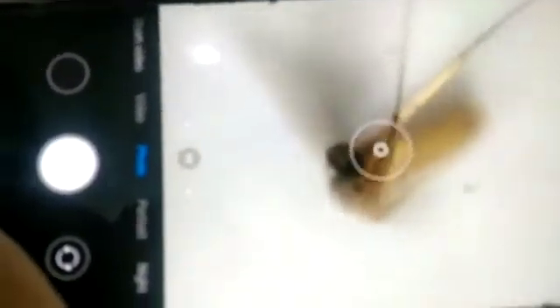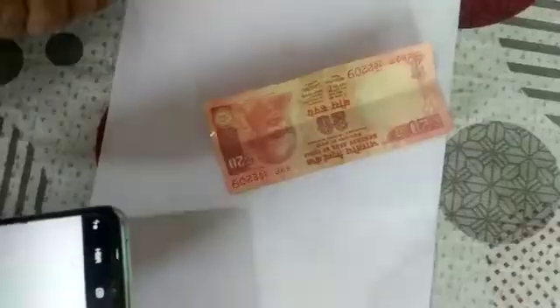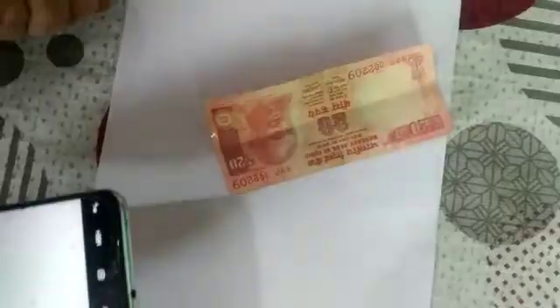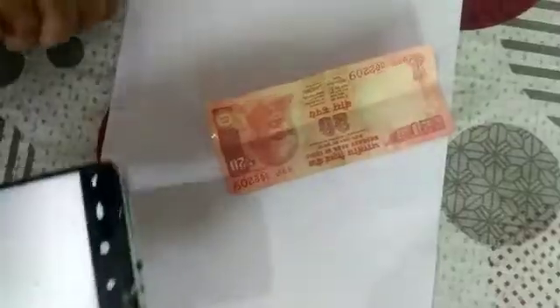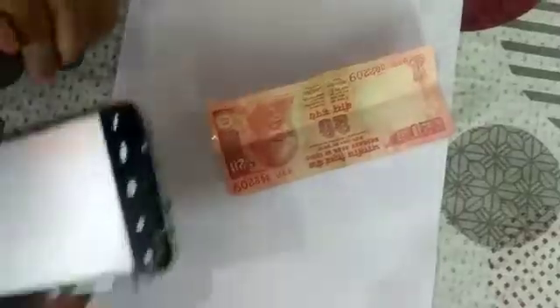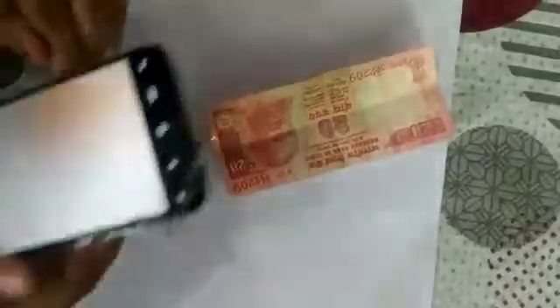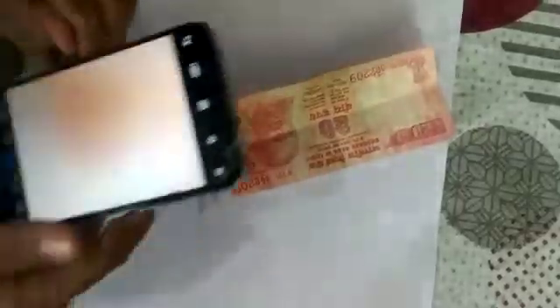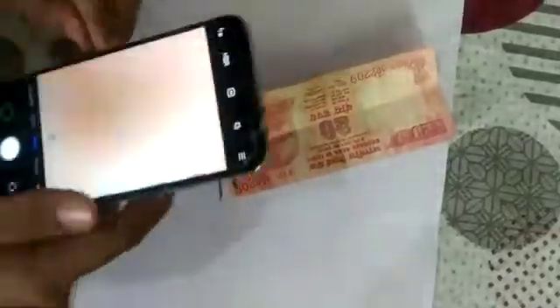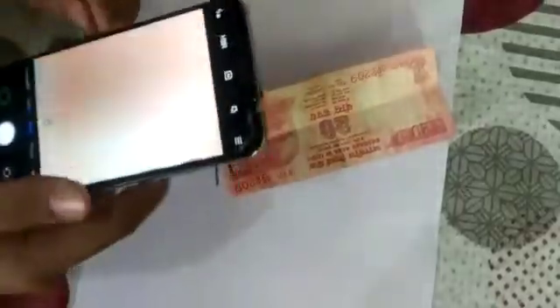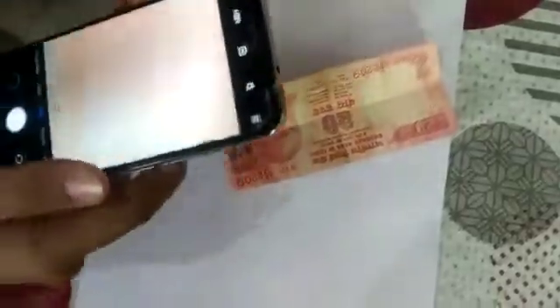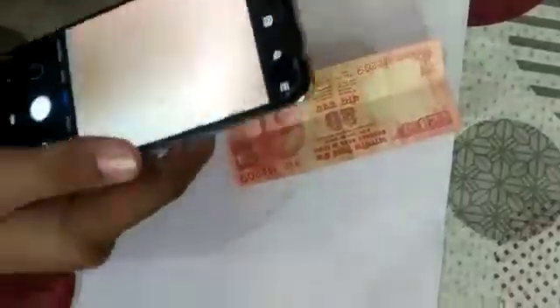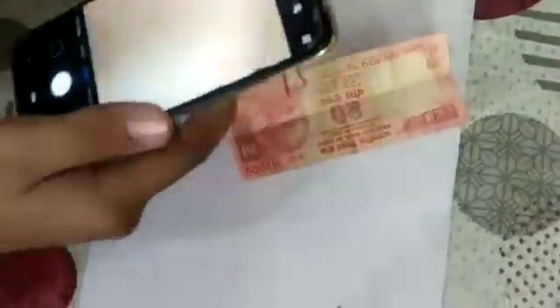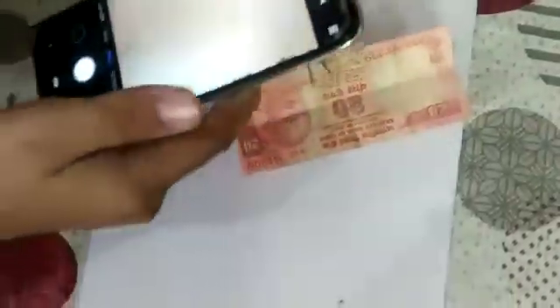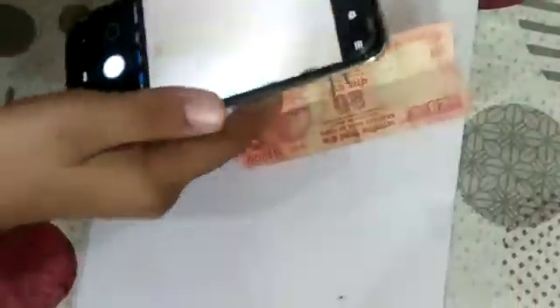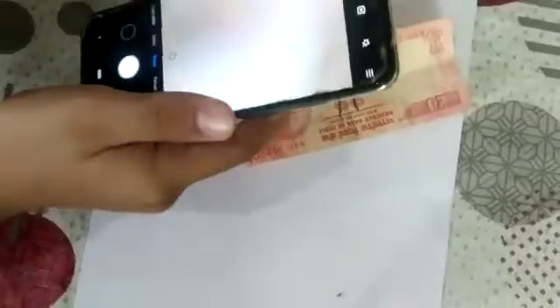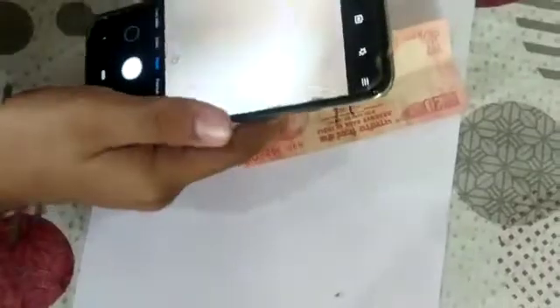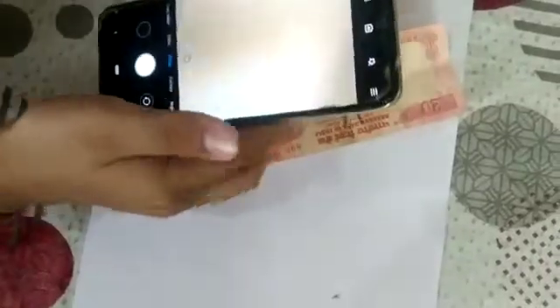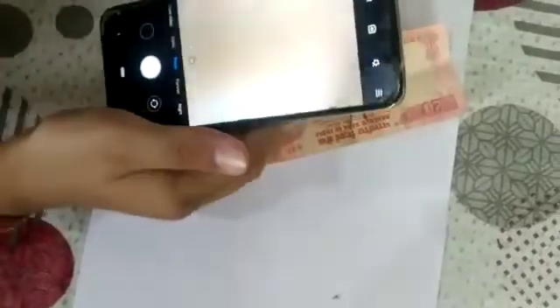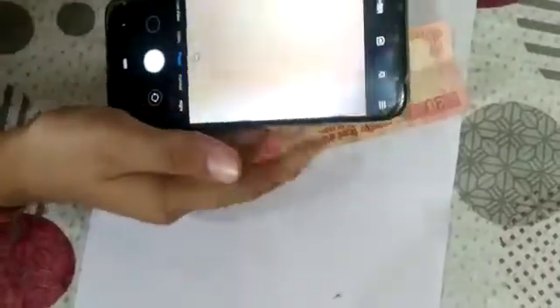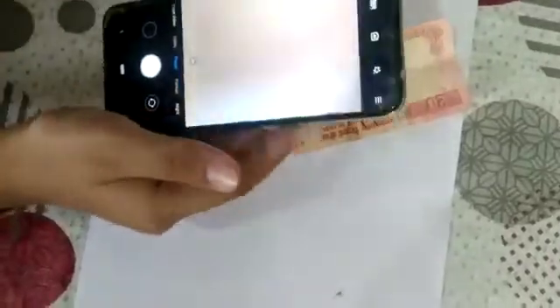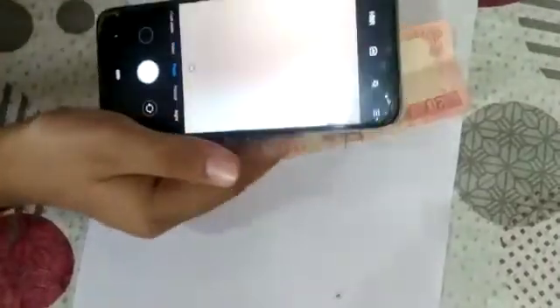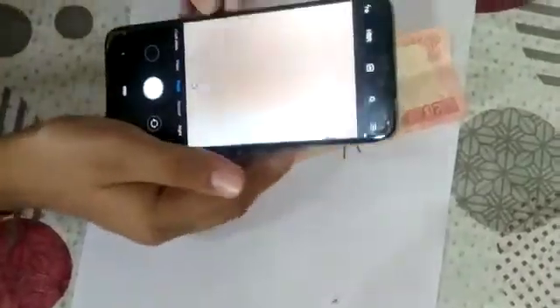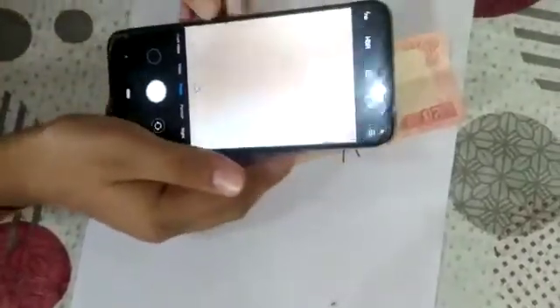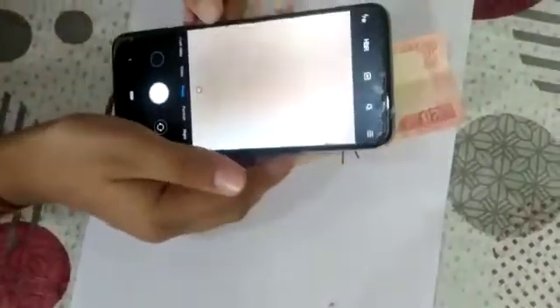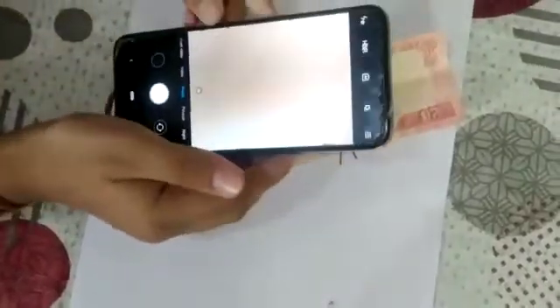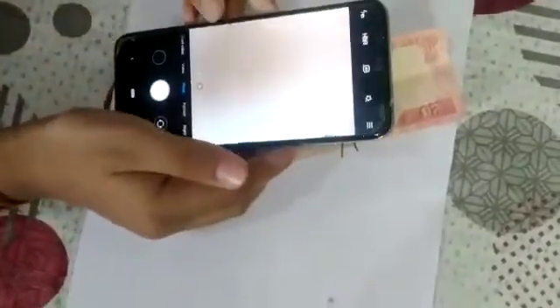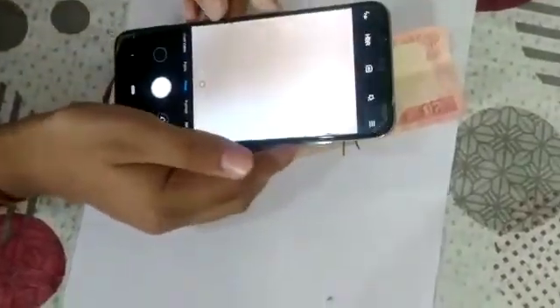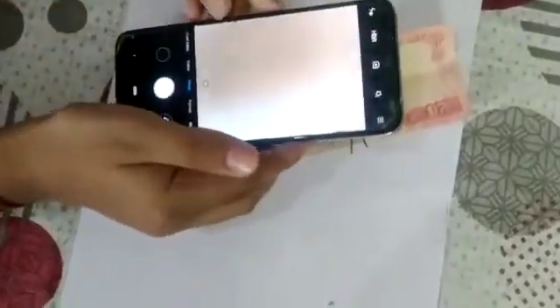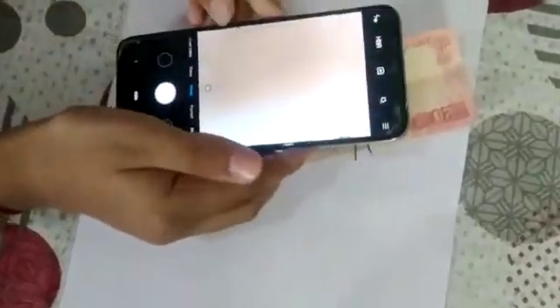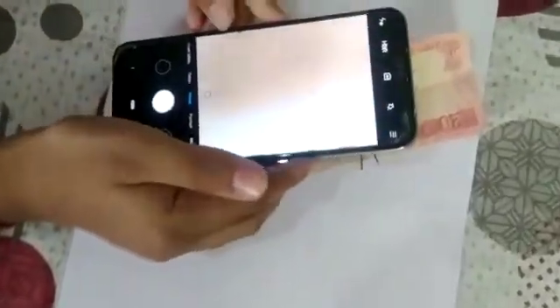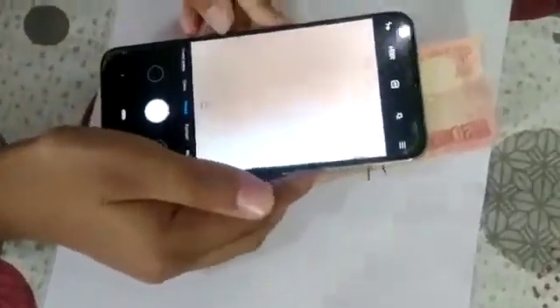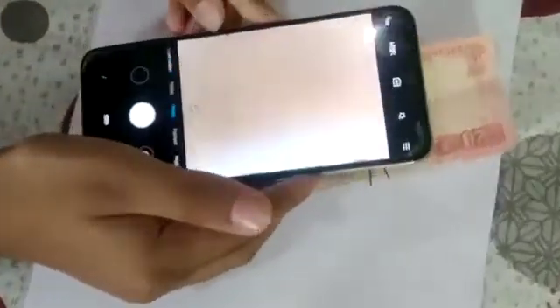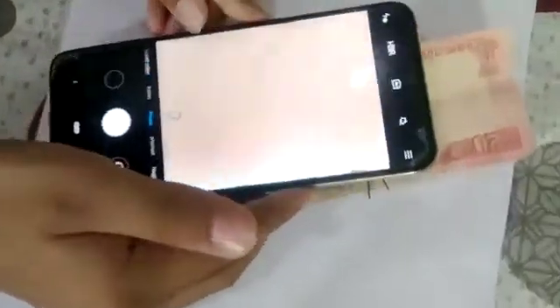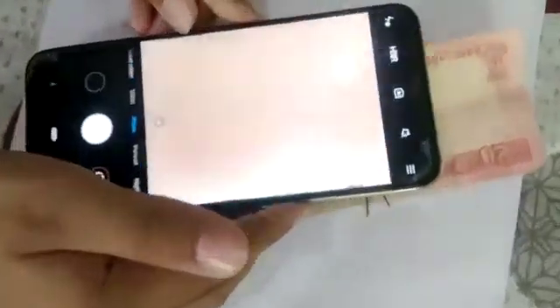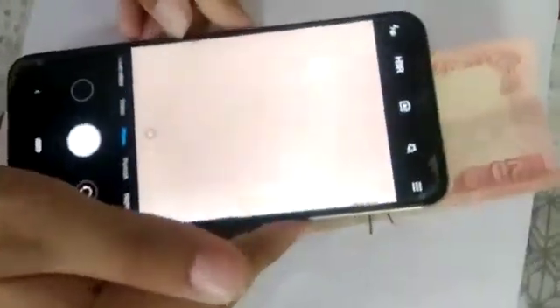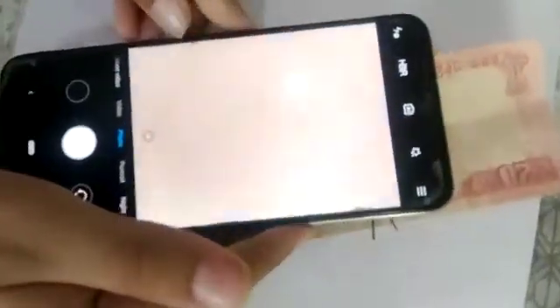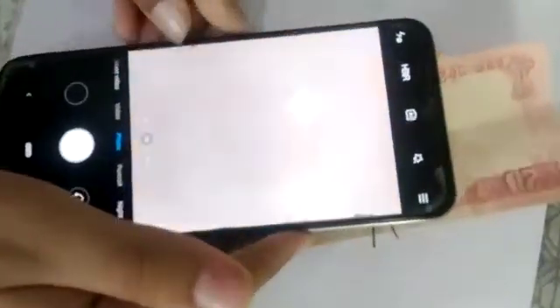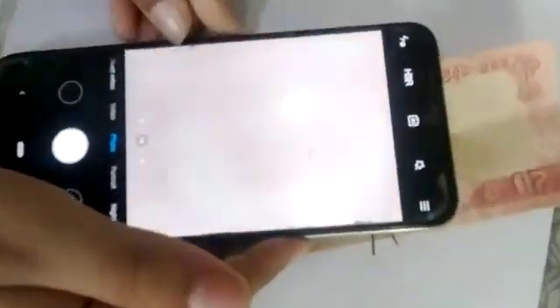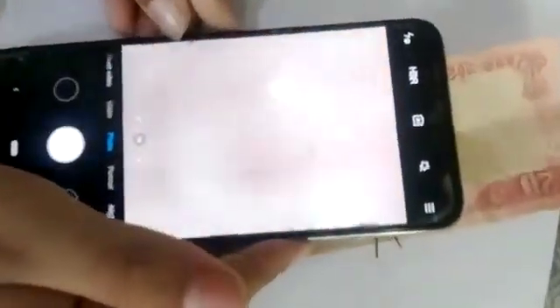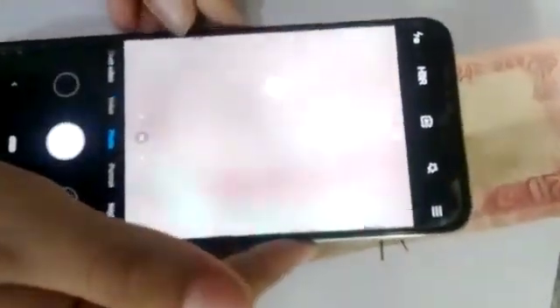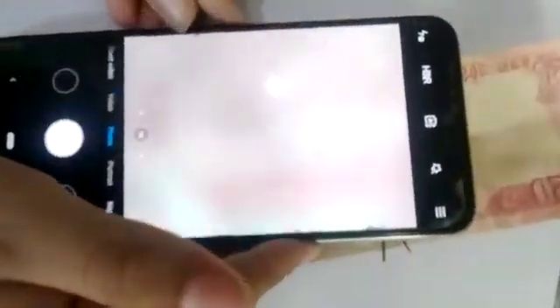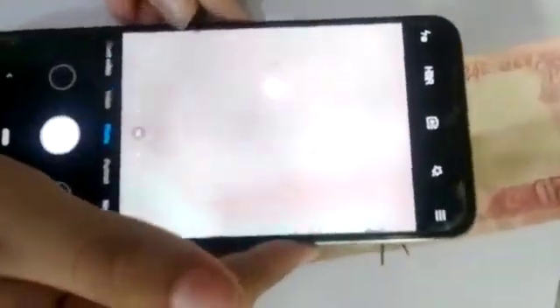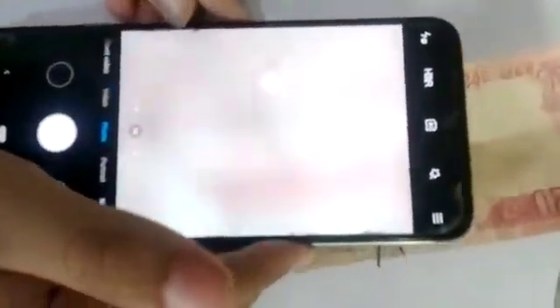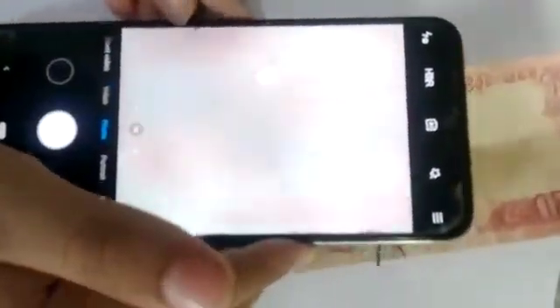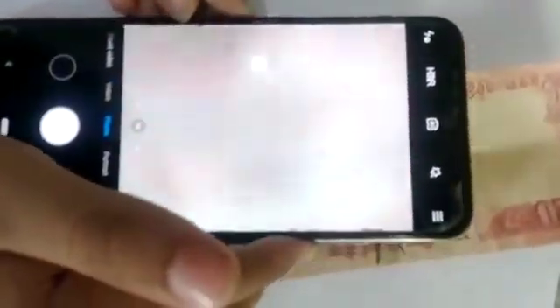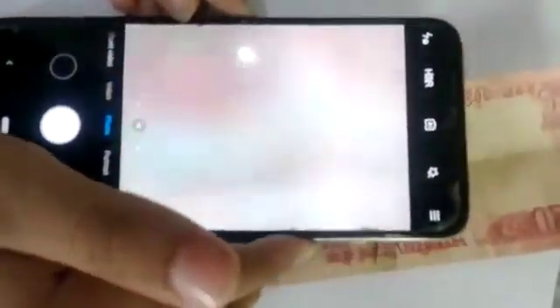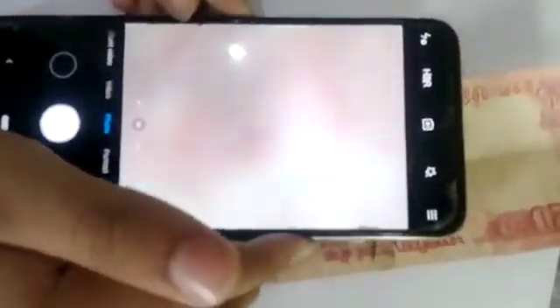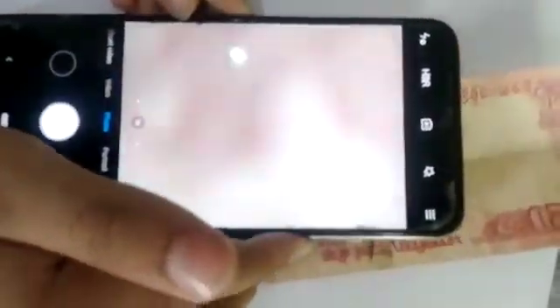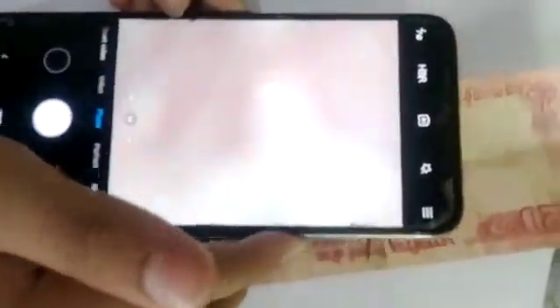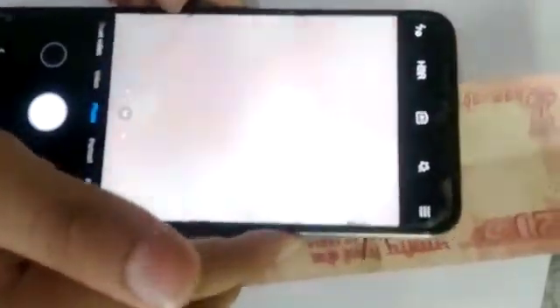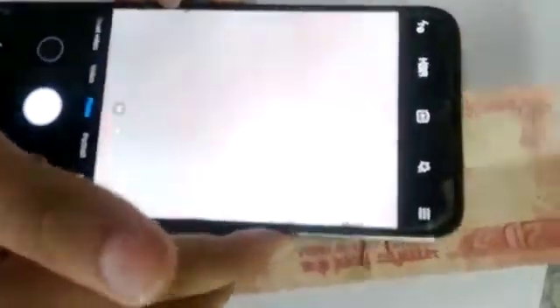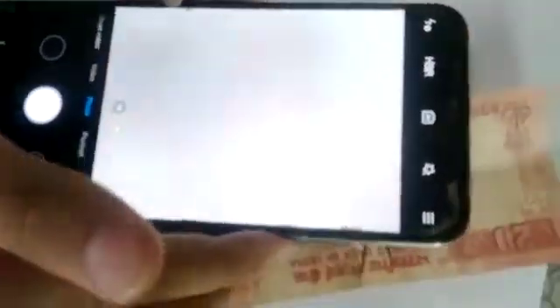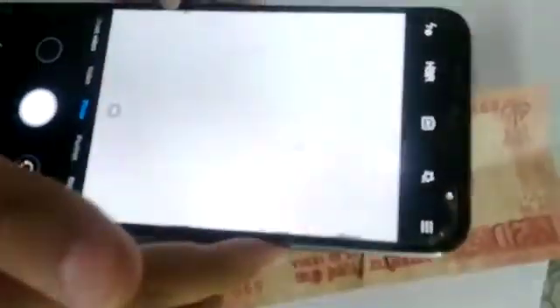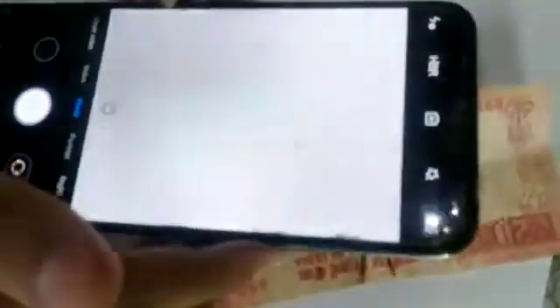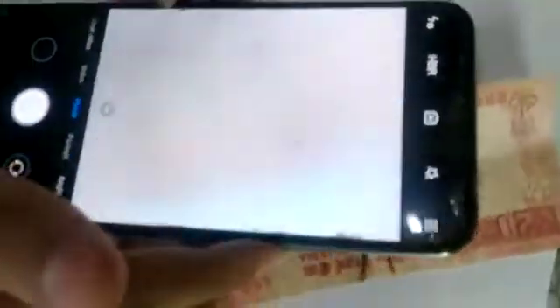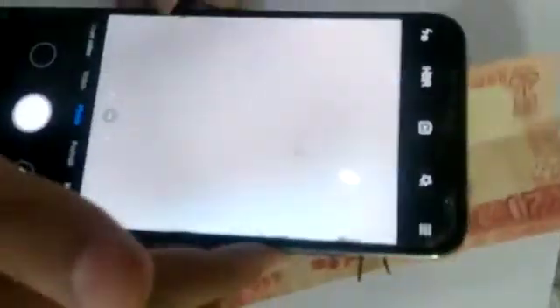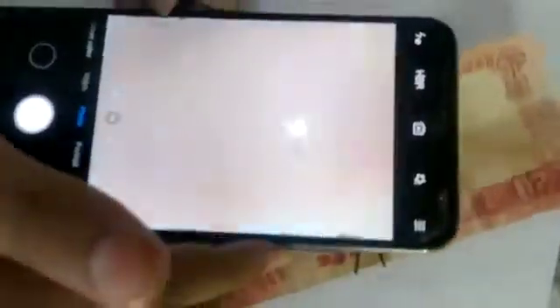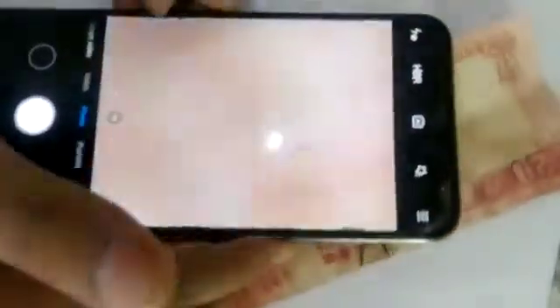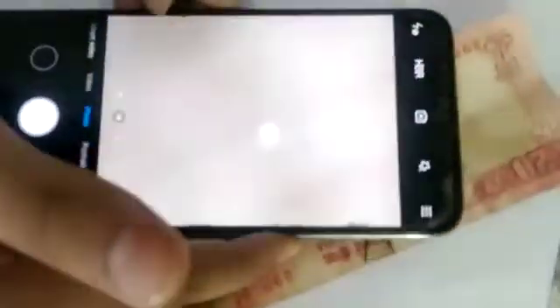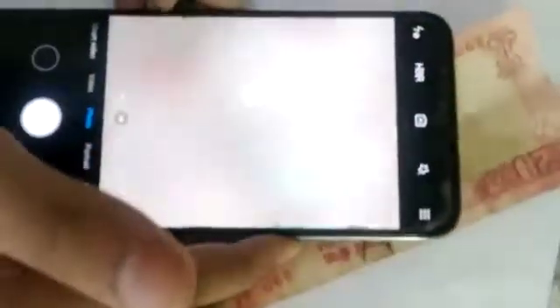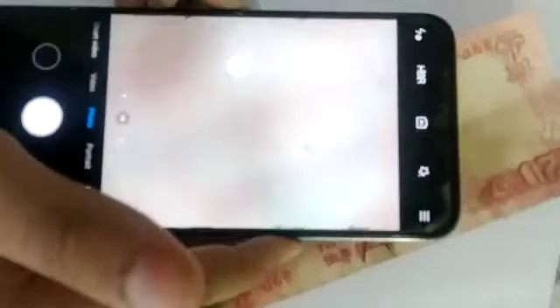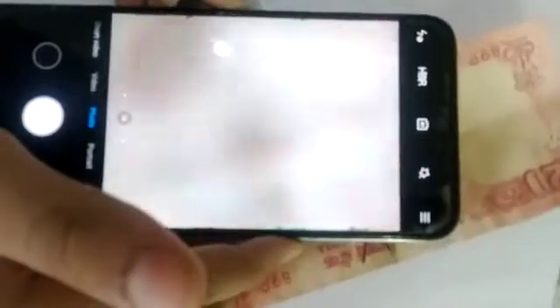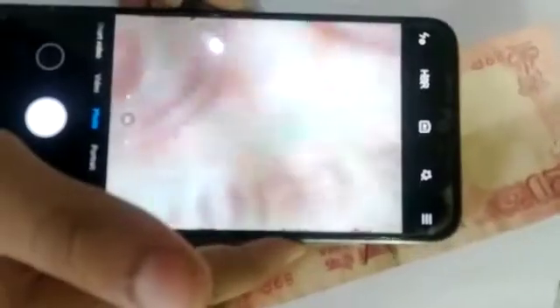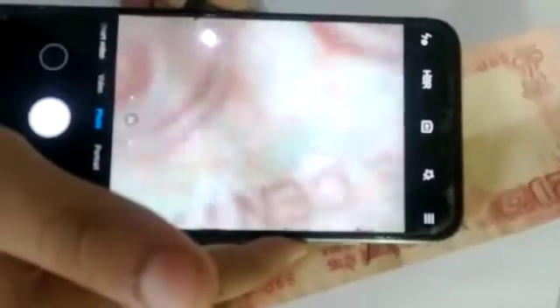Now I have taken this 20 rupees note. Now see it from the microscope — the paper of the note looks very detailed up close.